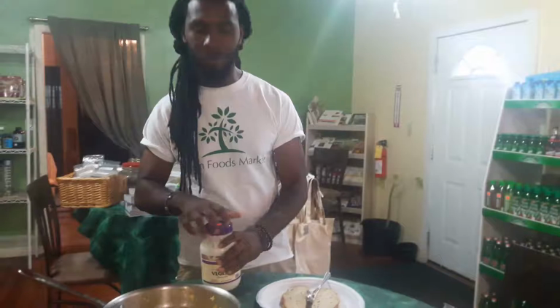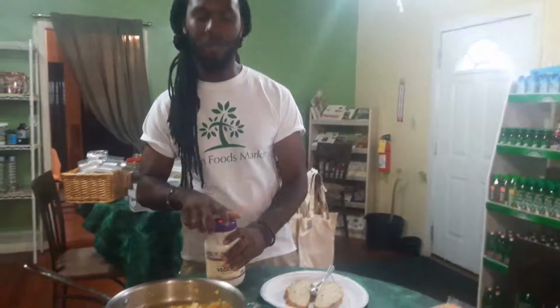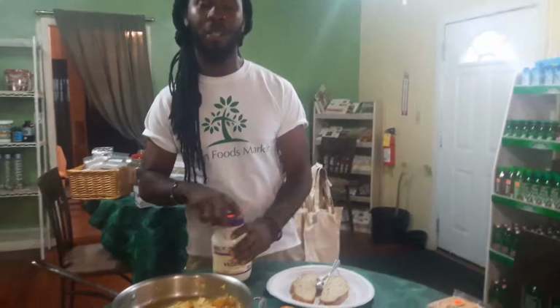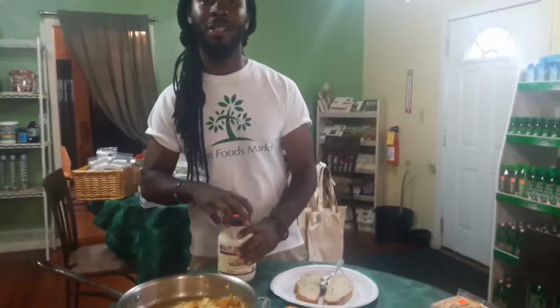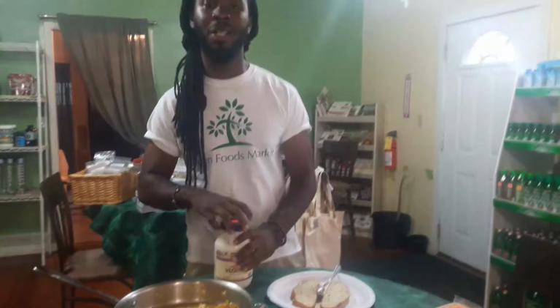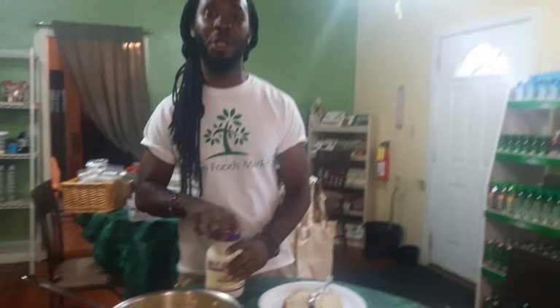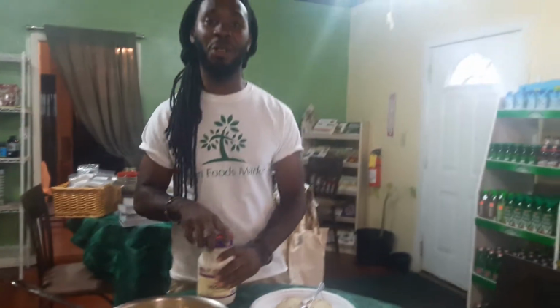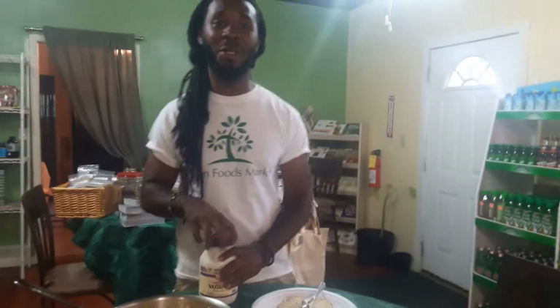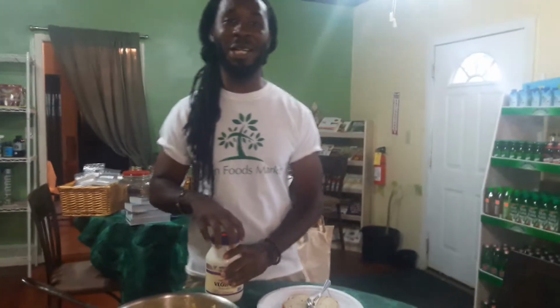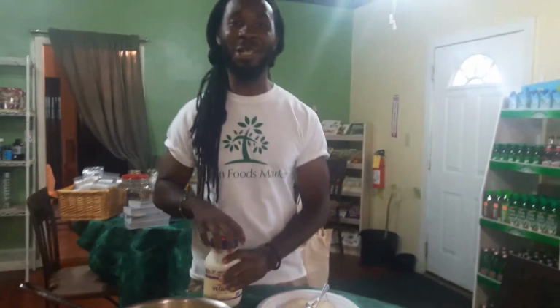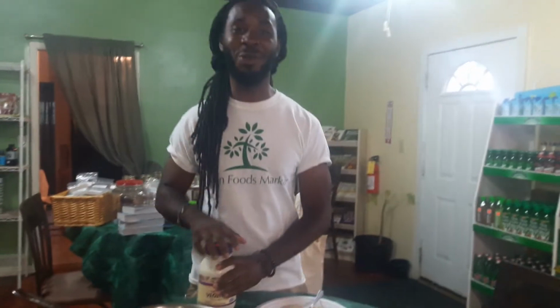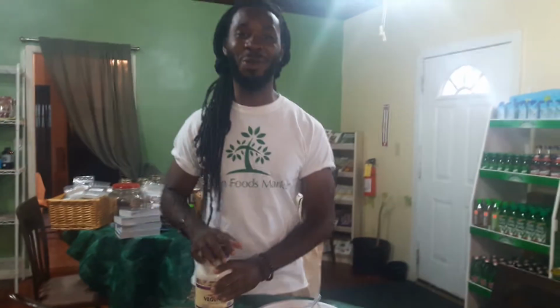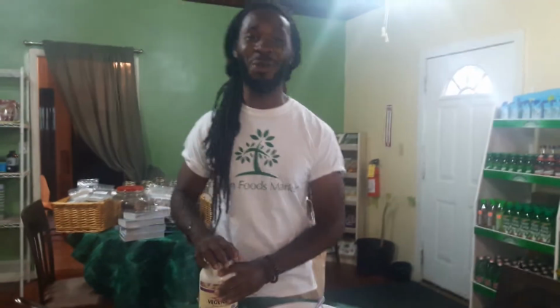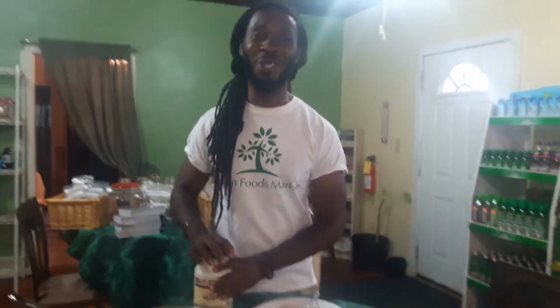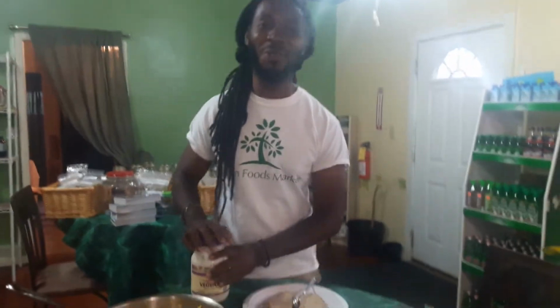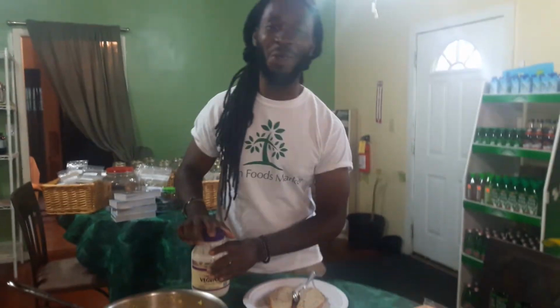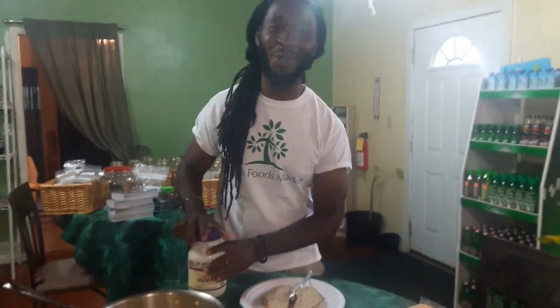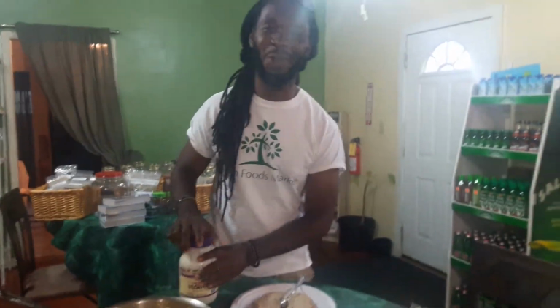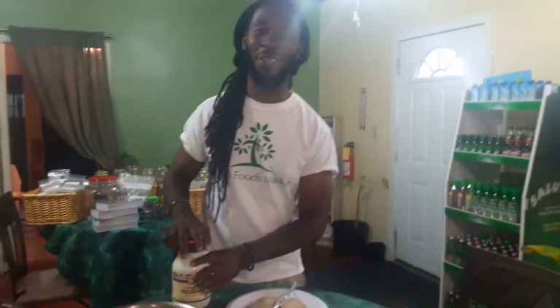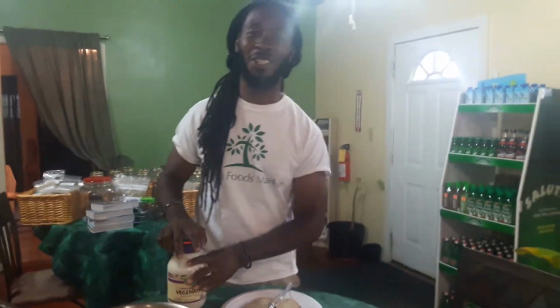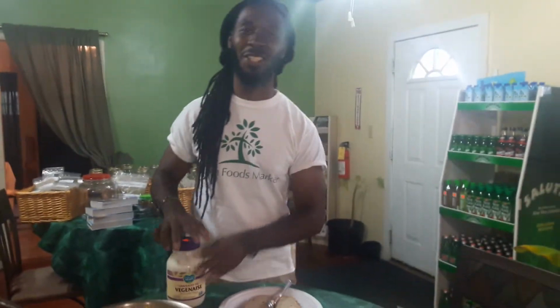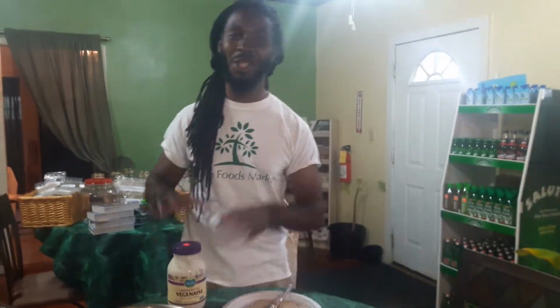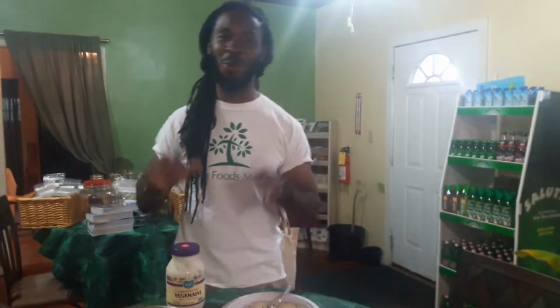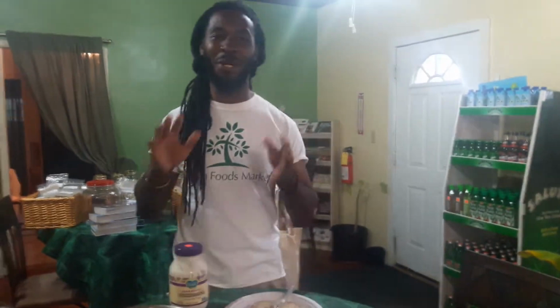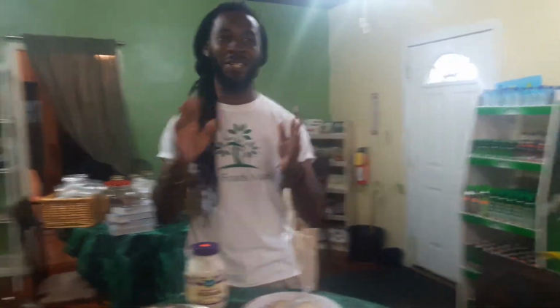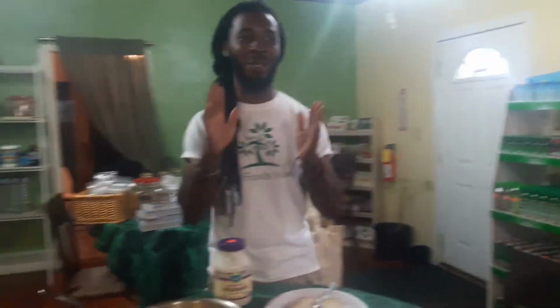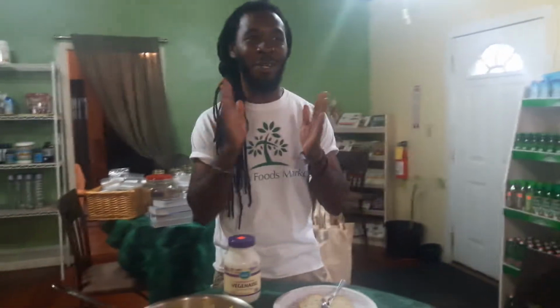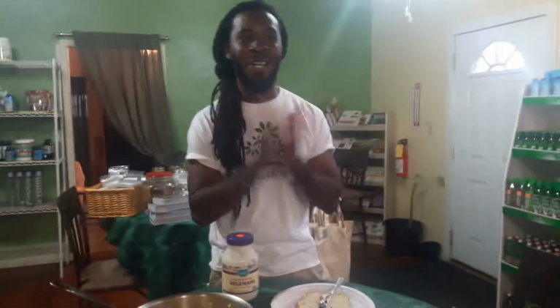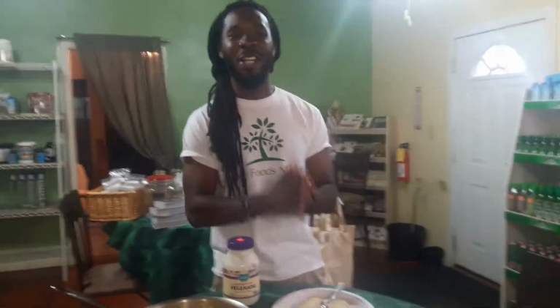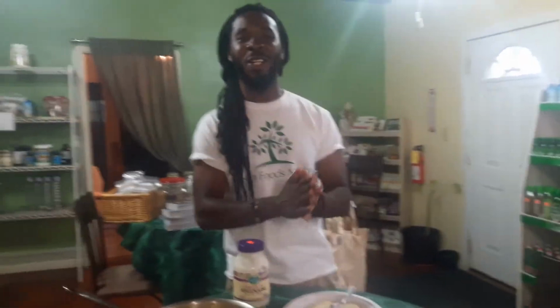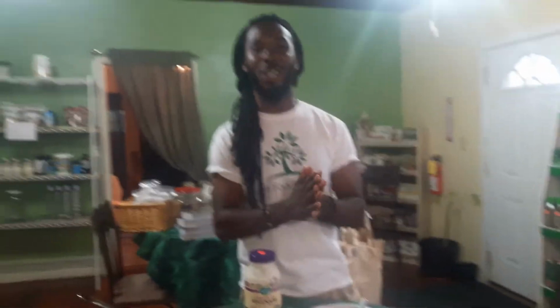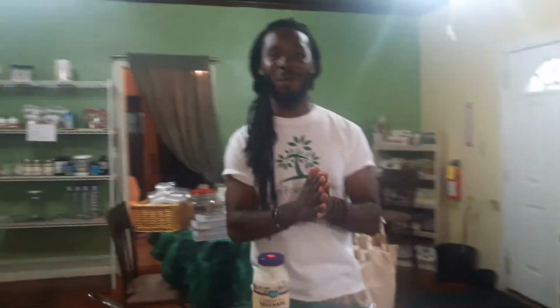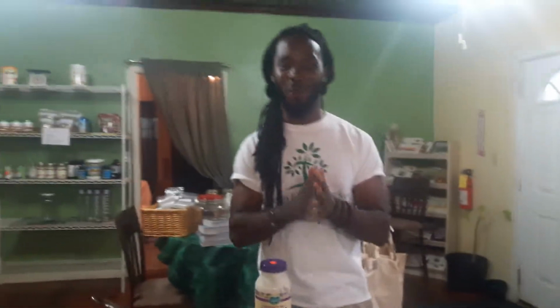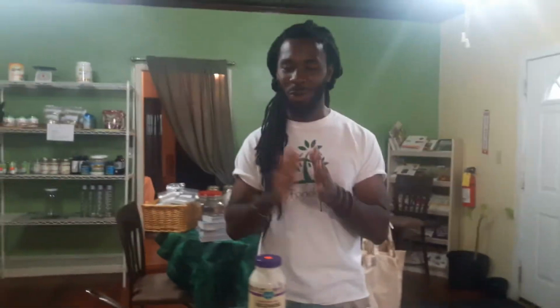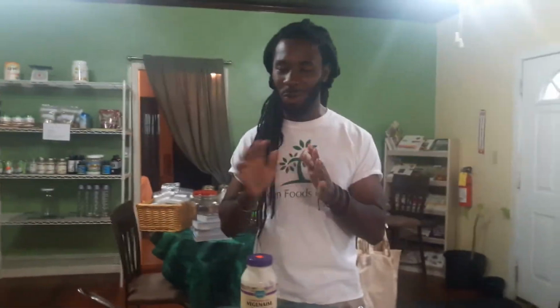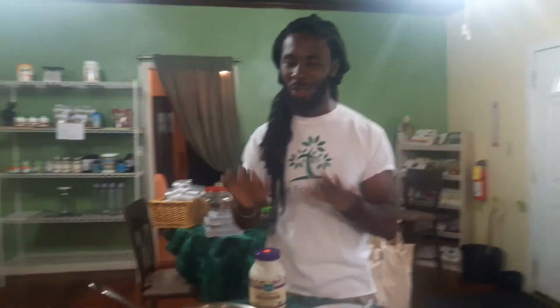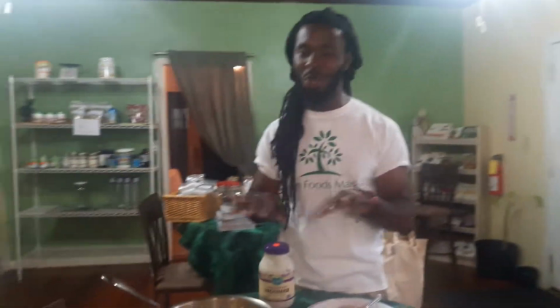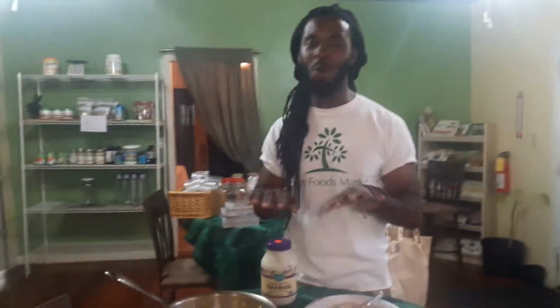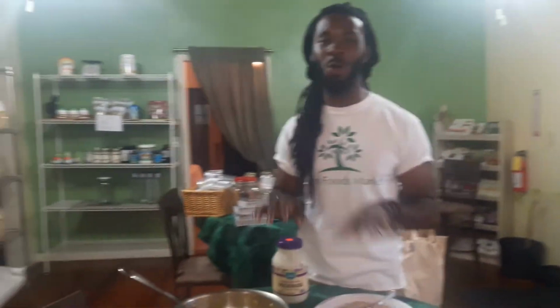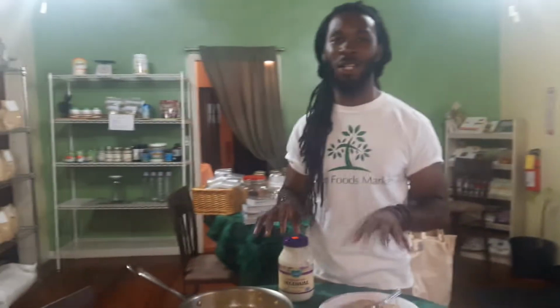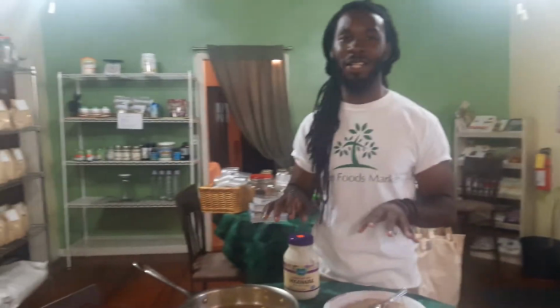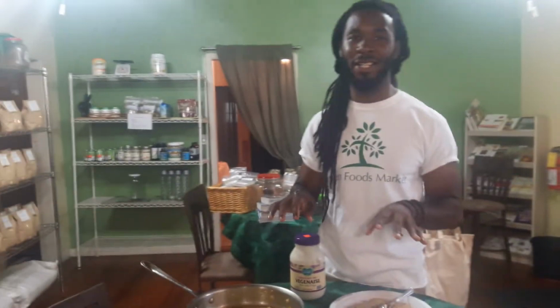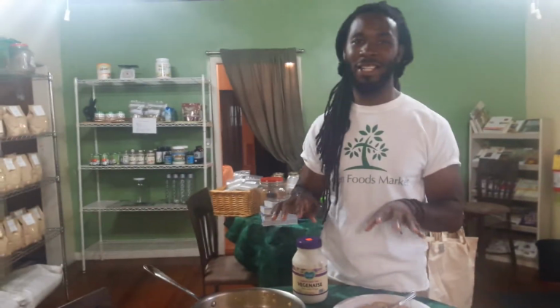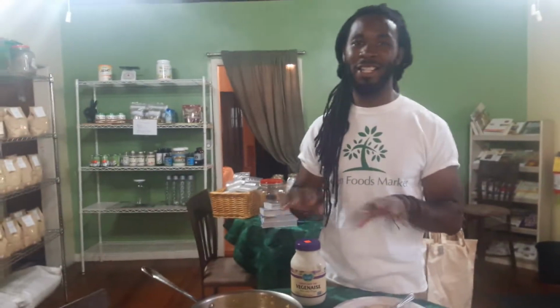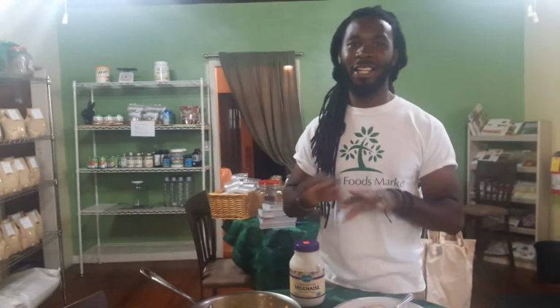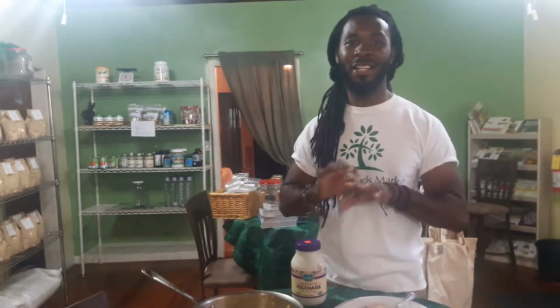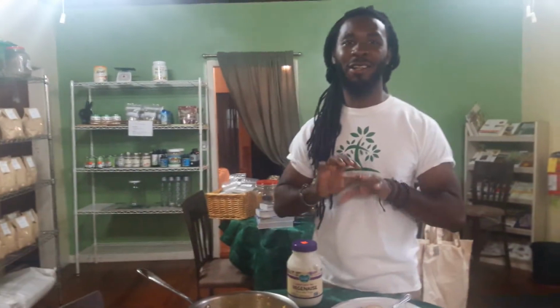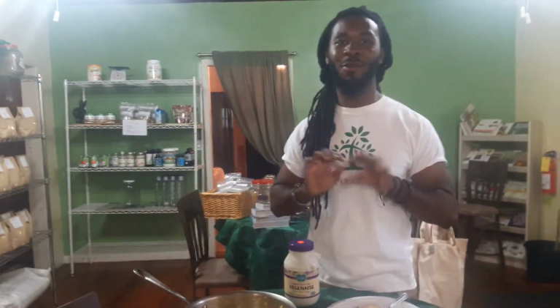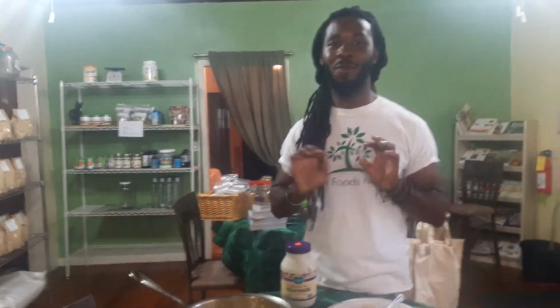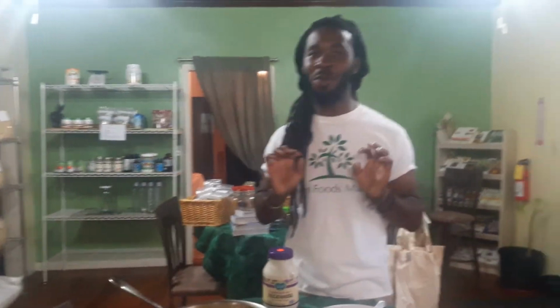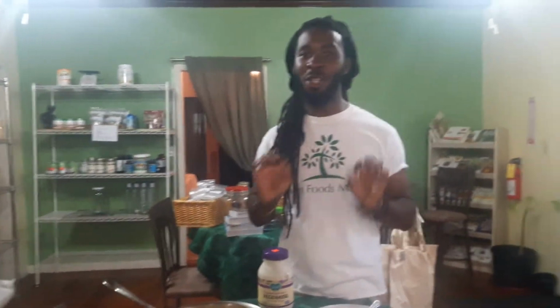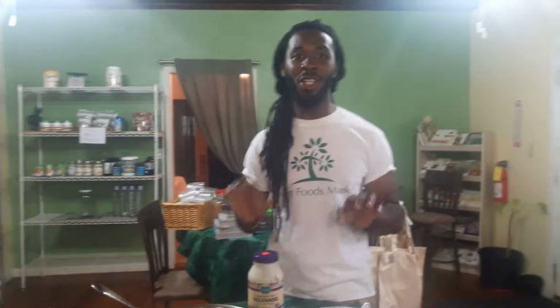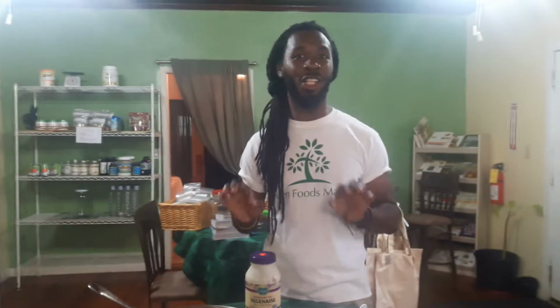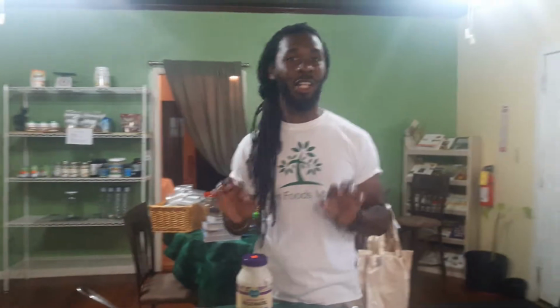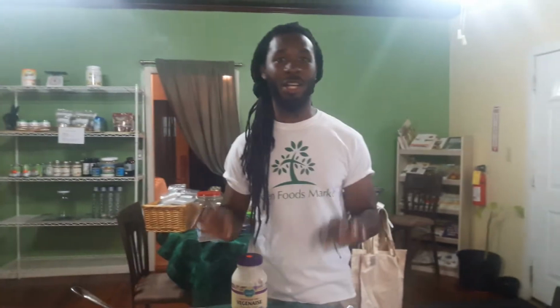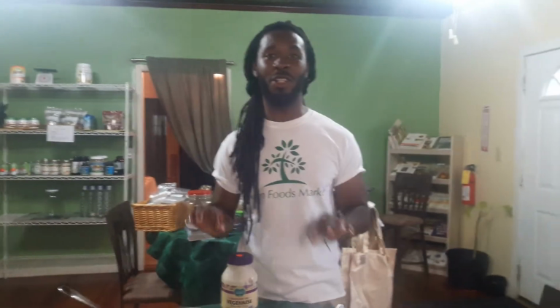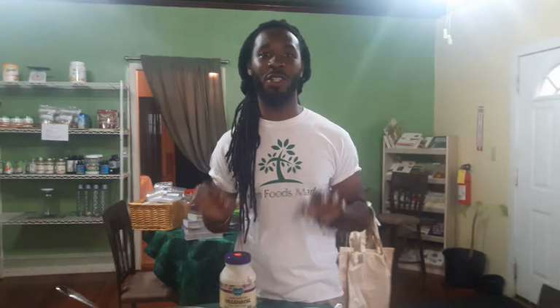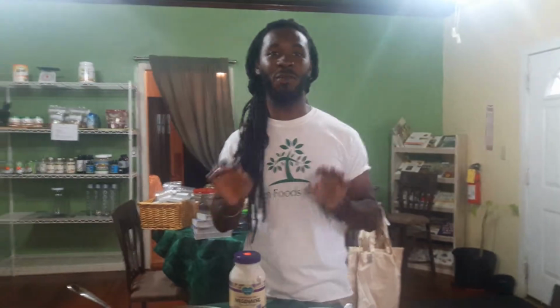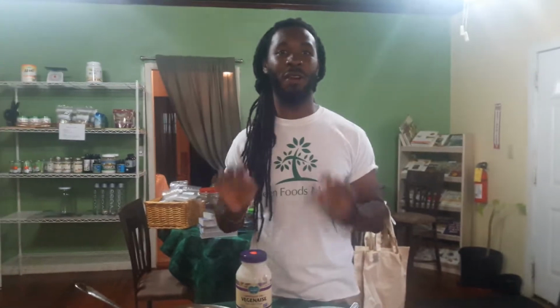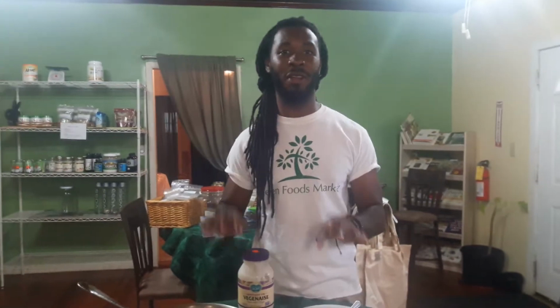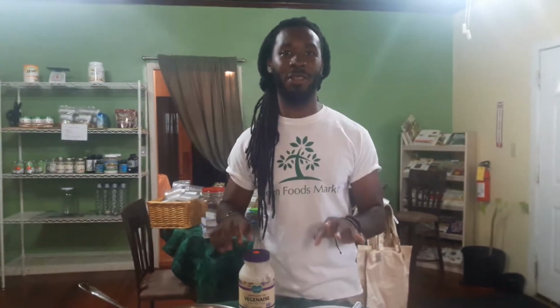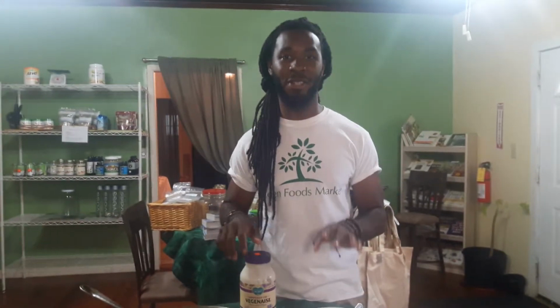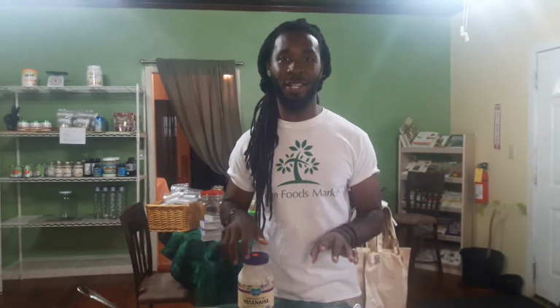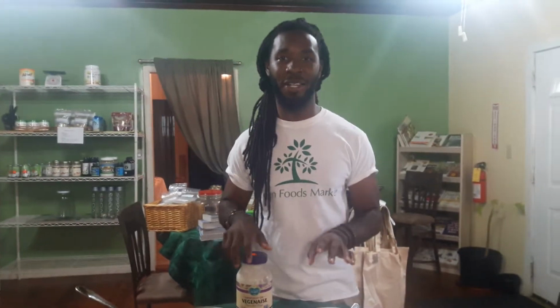Hello, Nathaniel from Green Foods Market. Just about to cook up a real quick little lunch for Father's Day.